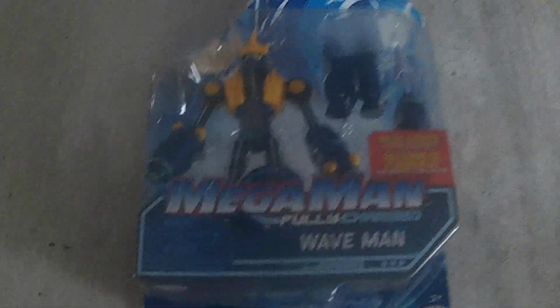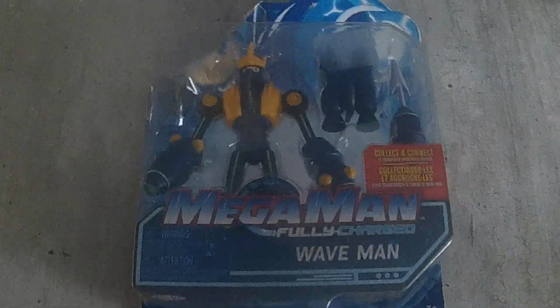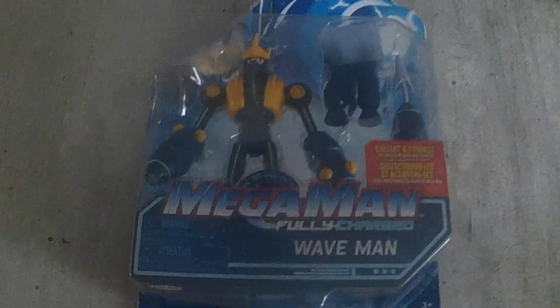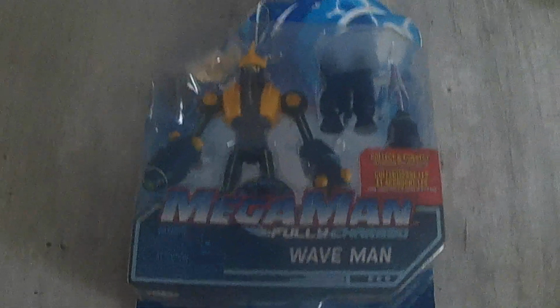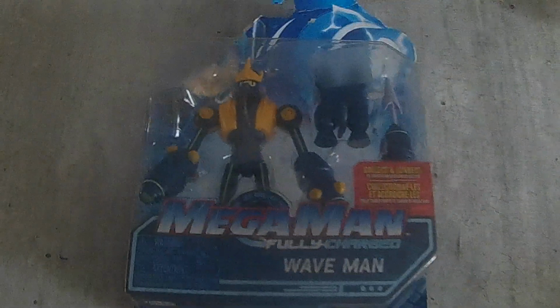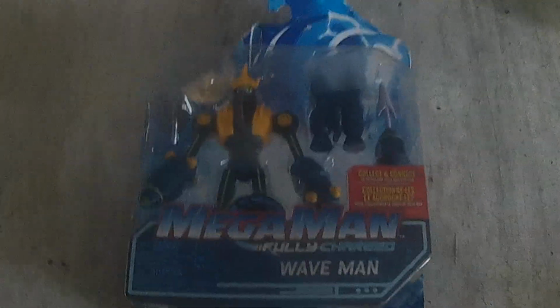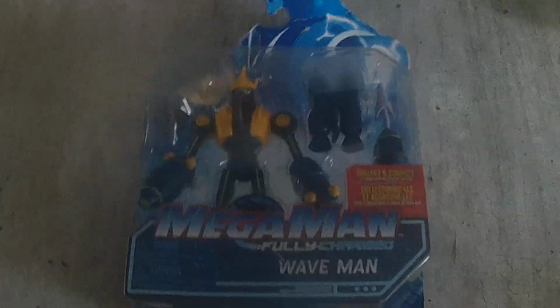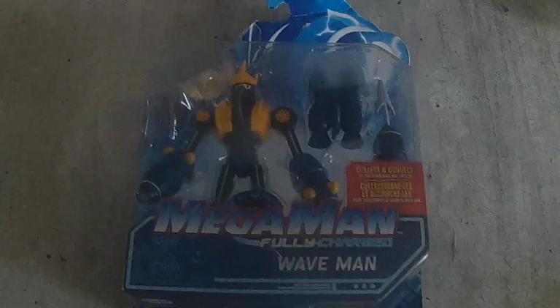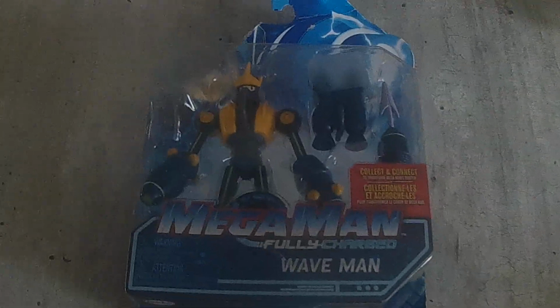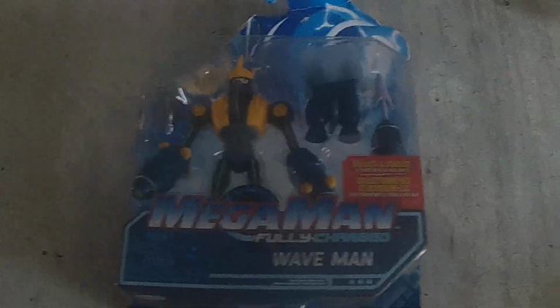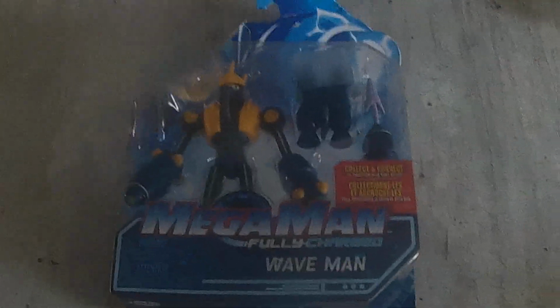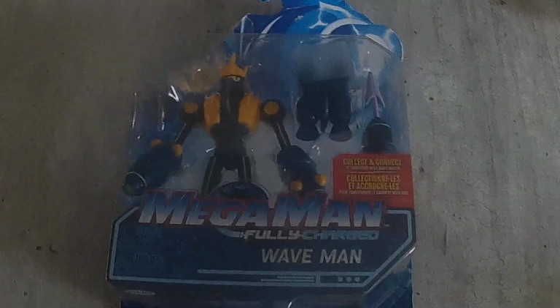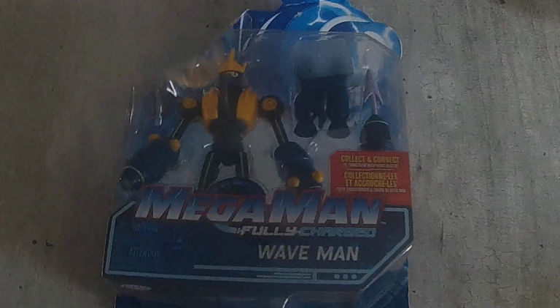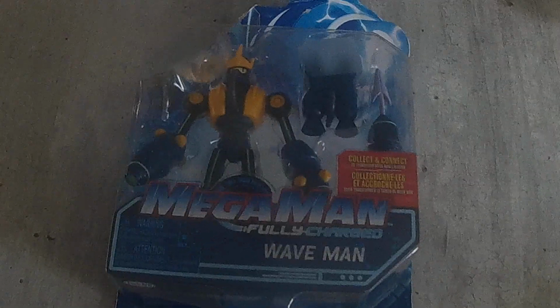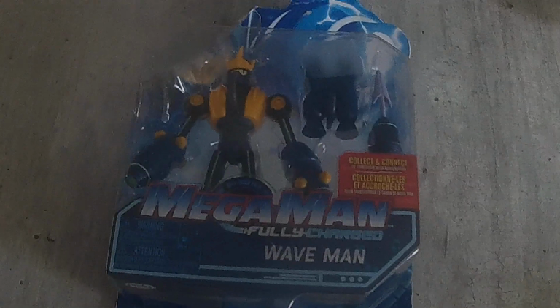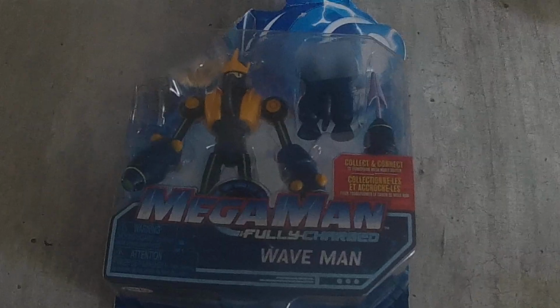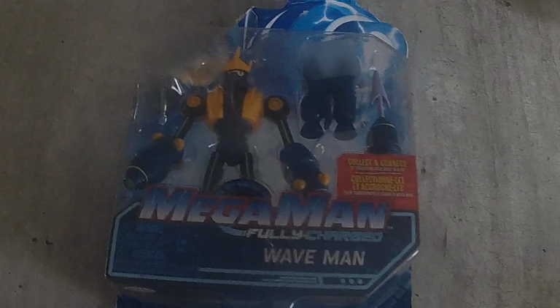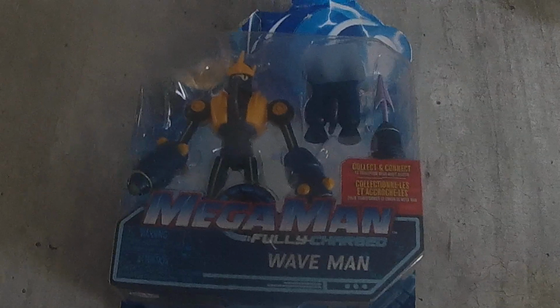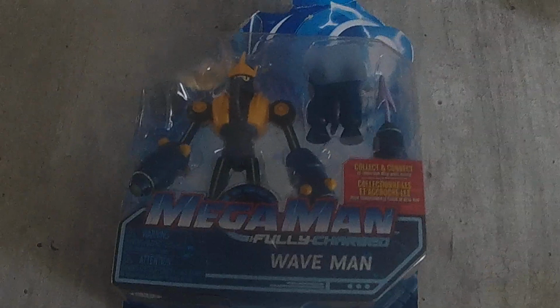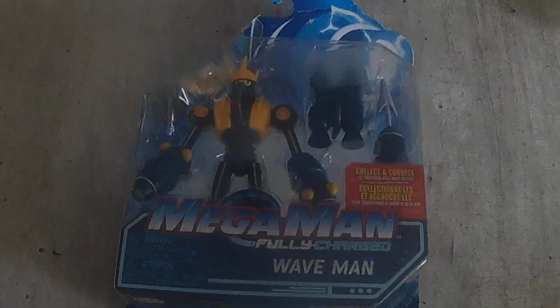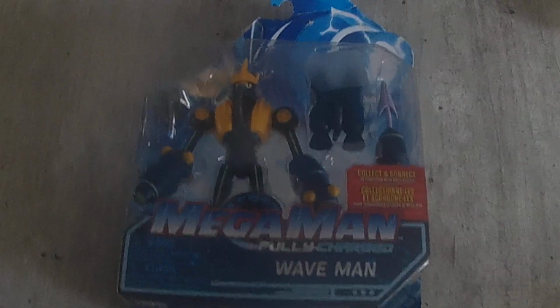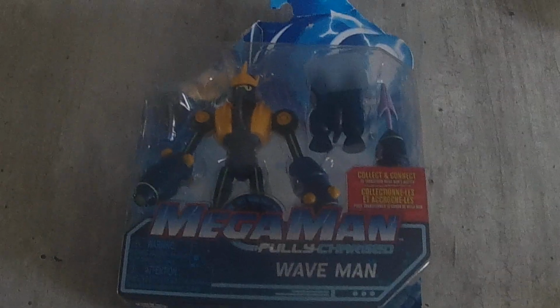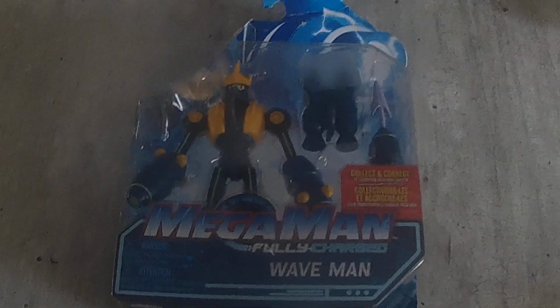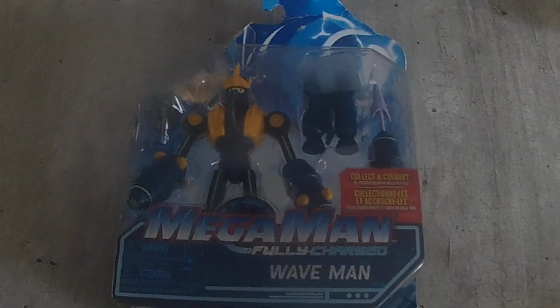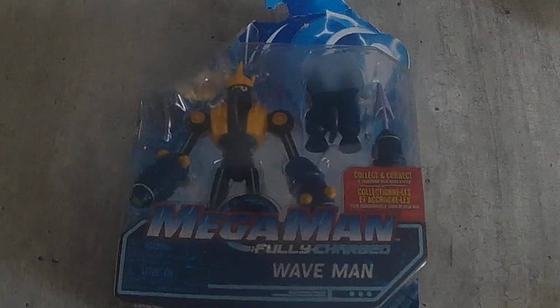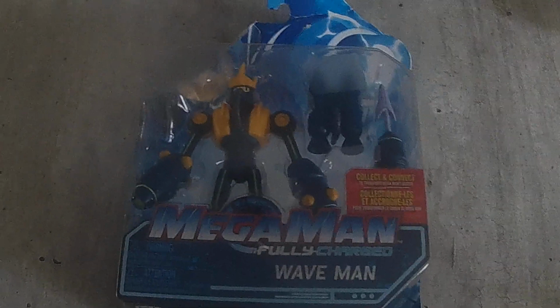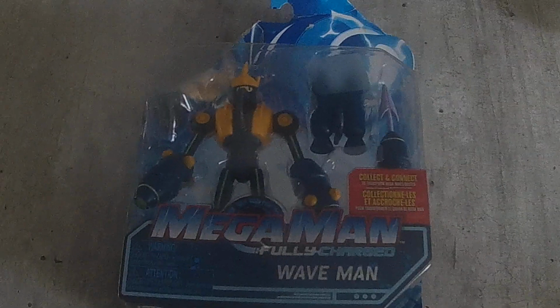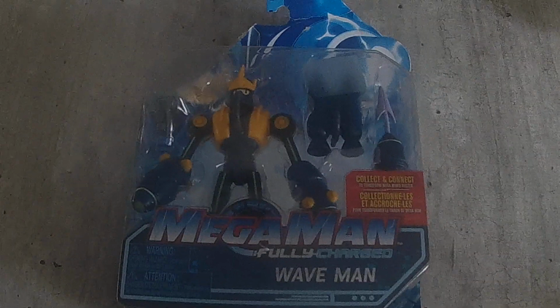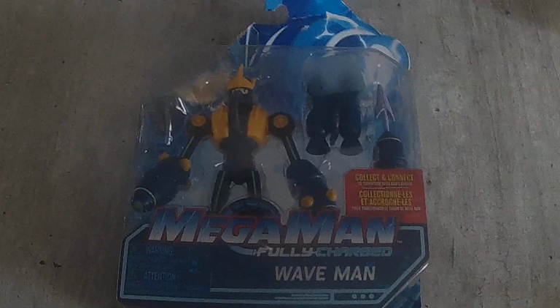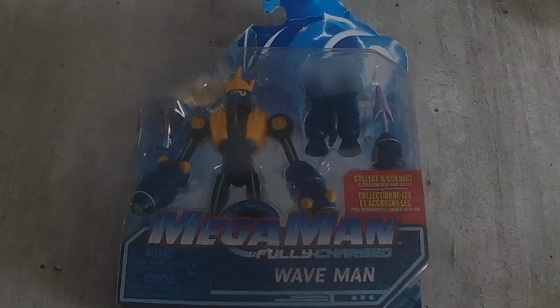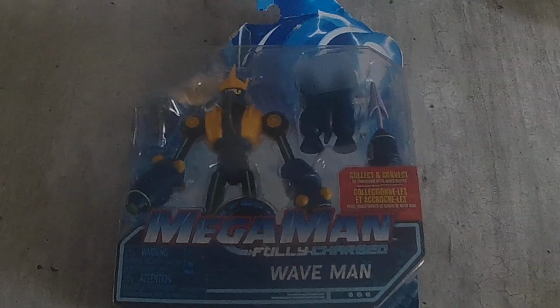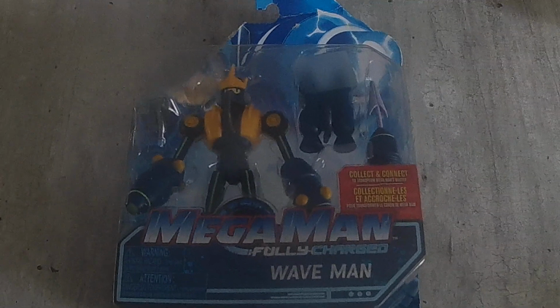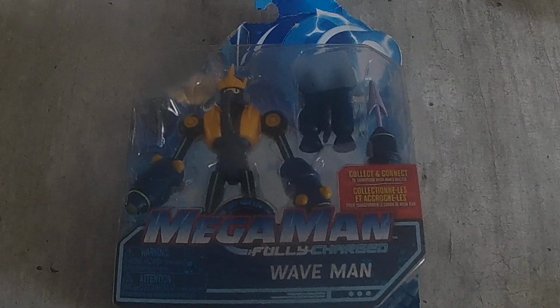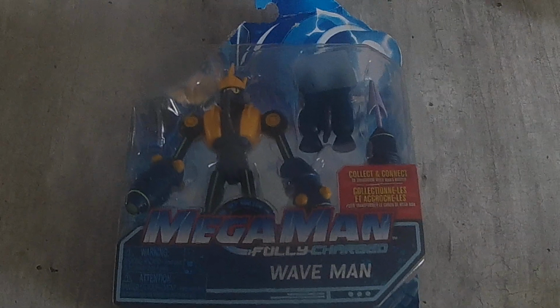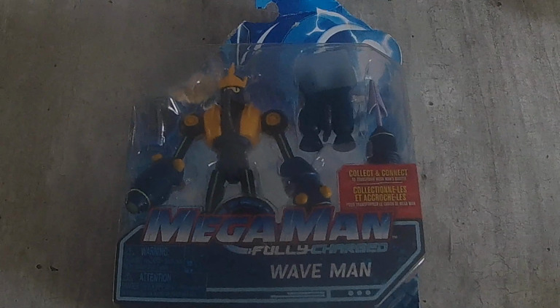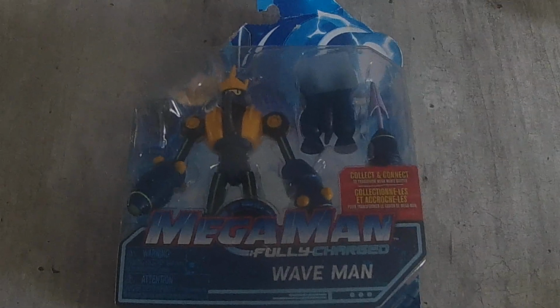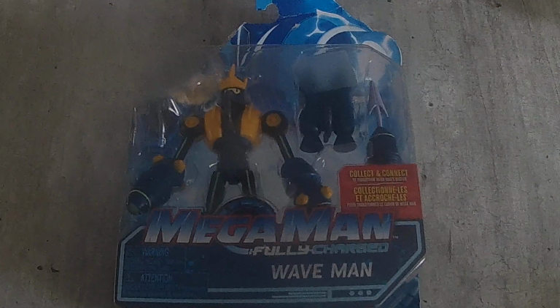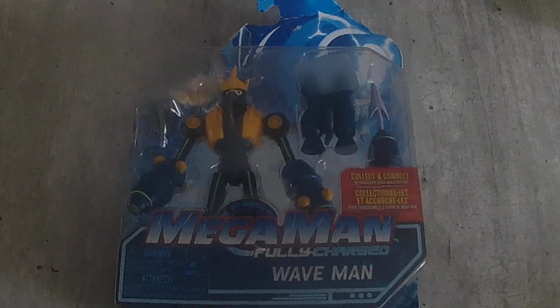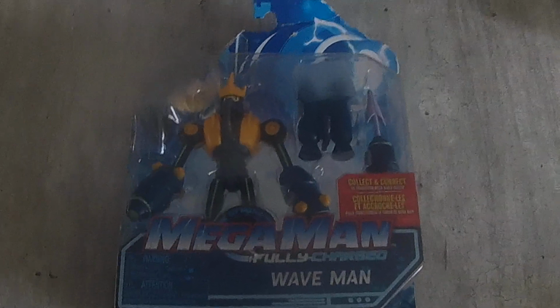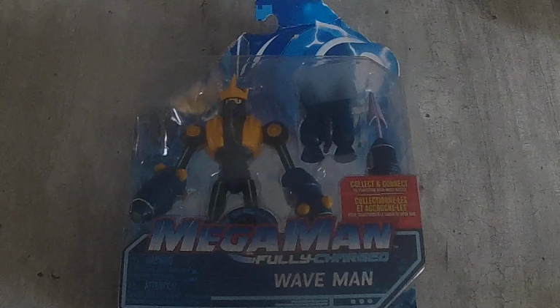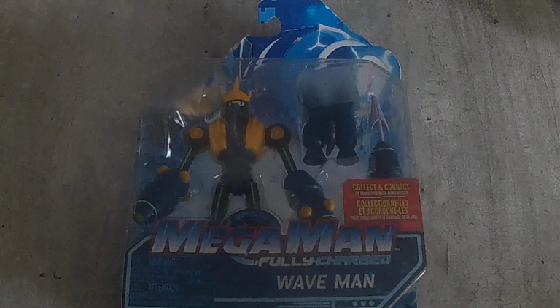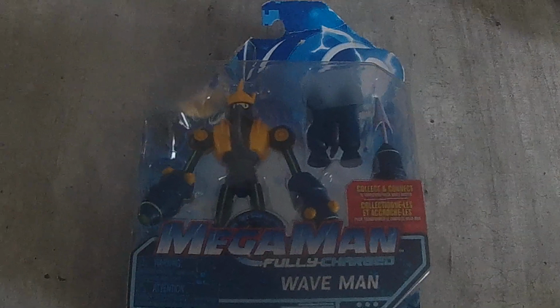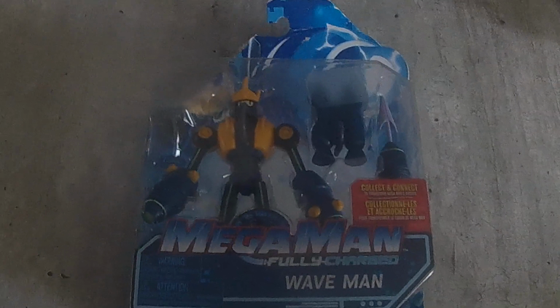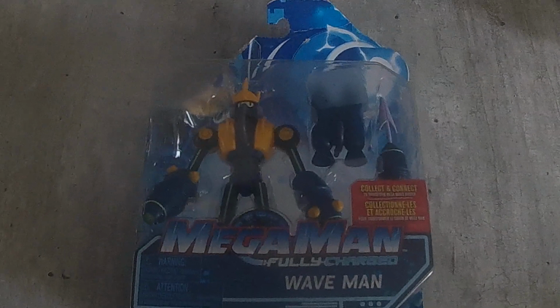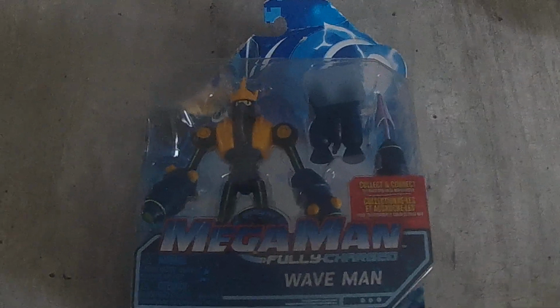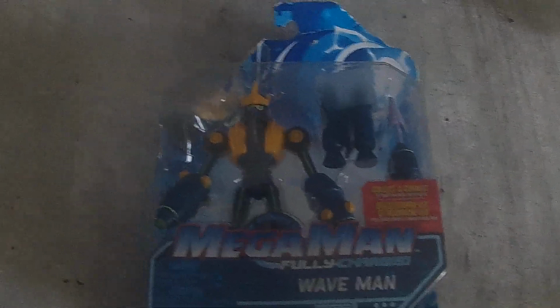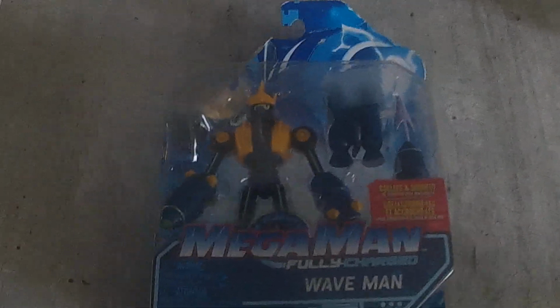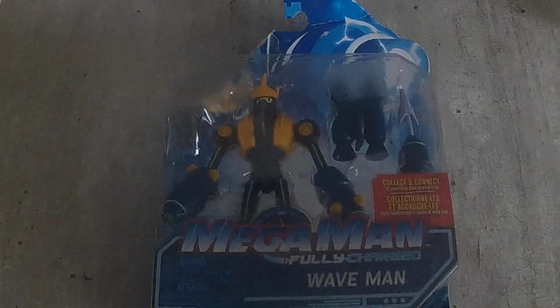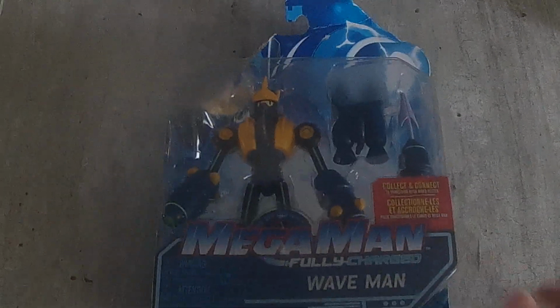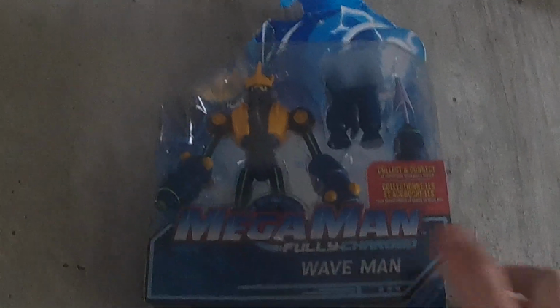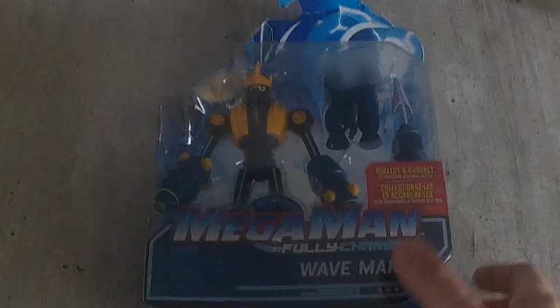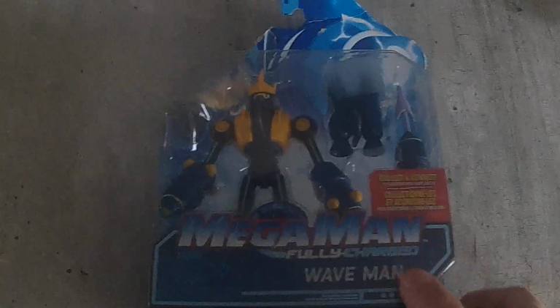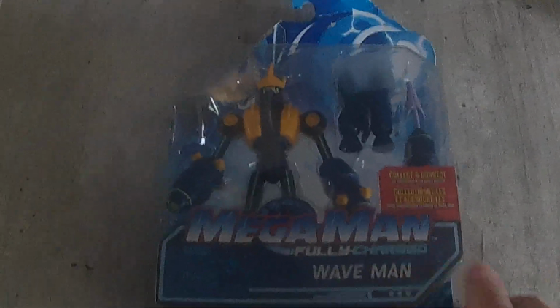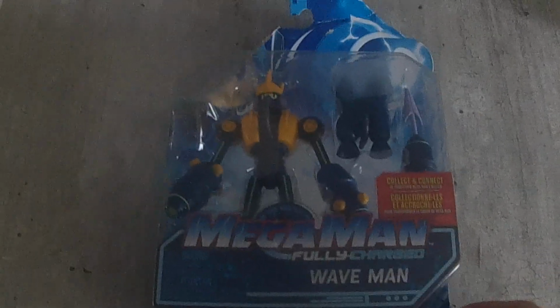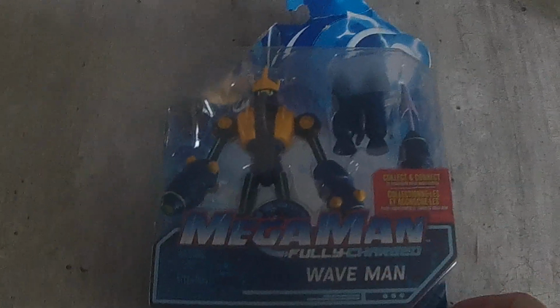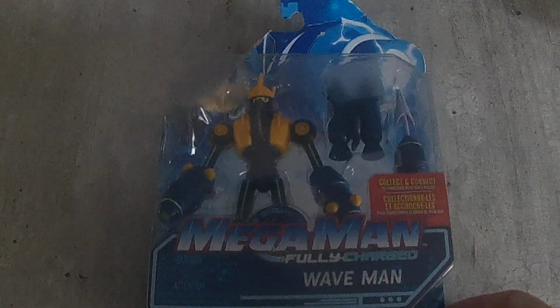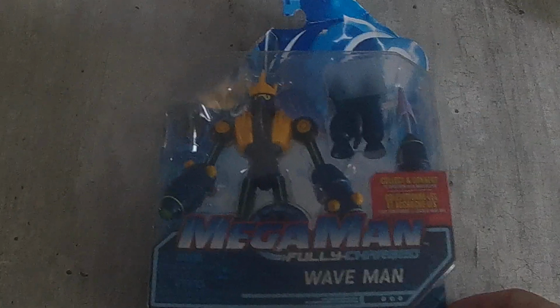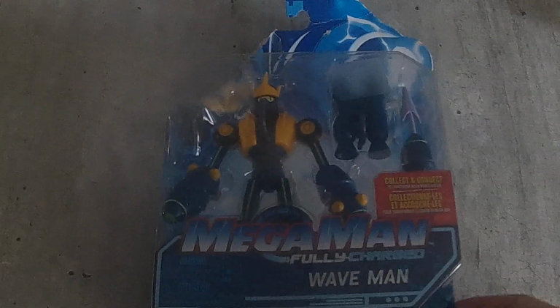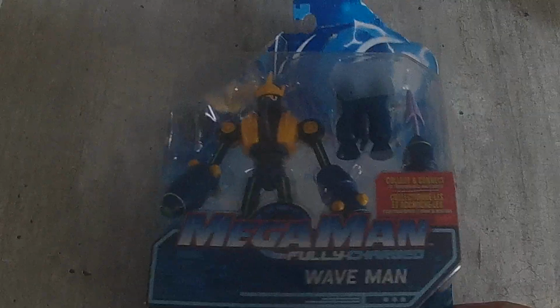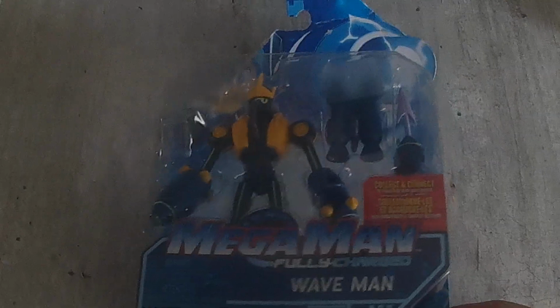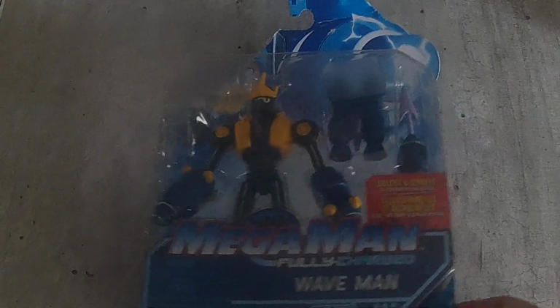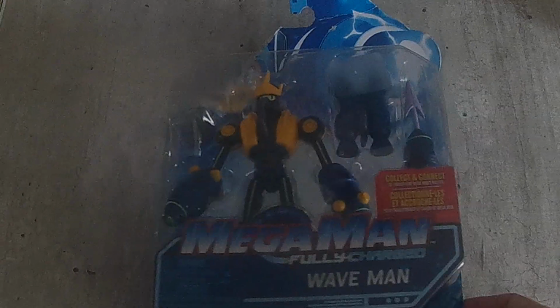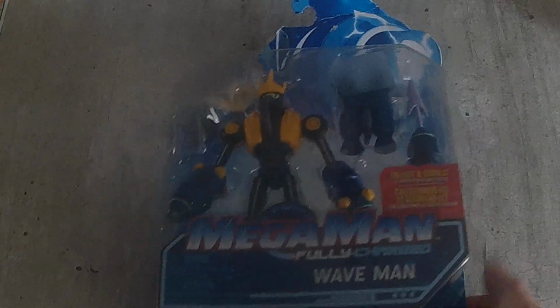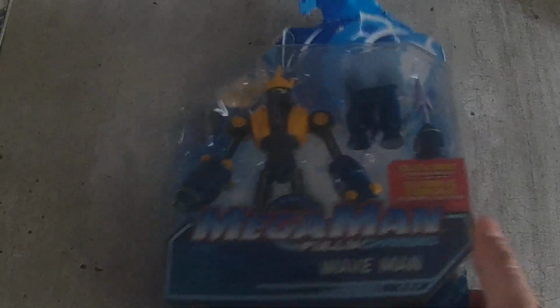I did get one figure — the Waveman from the Mega Man Fully Charged line. Happy to add that to my collection.